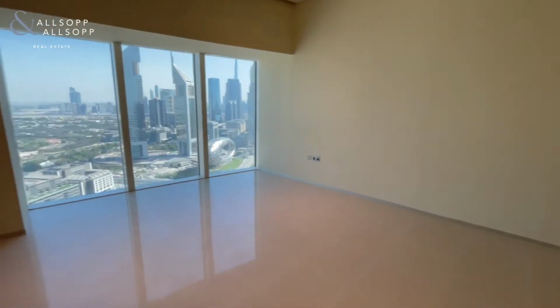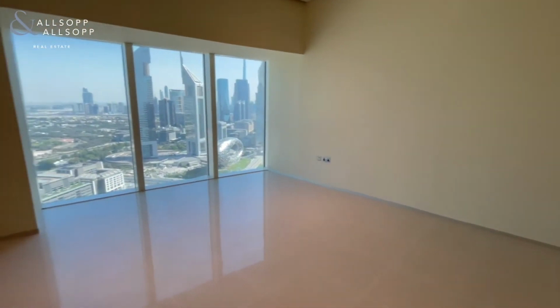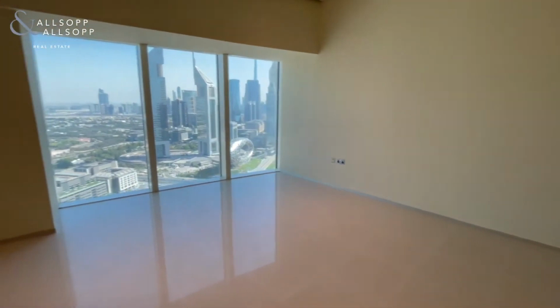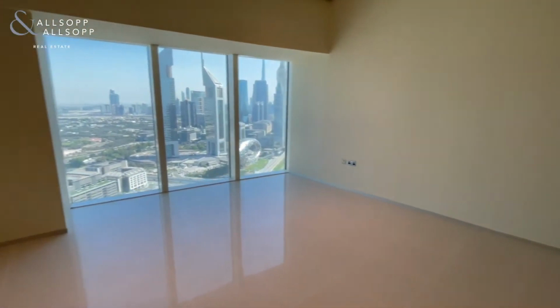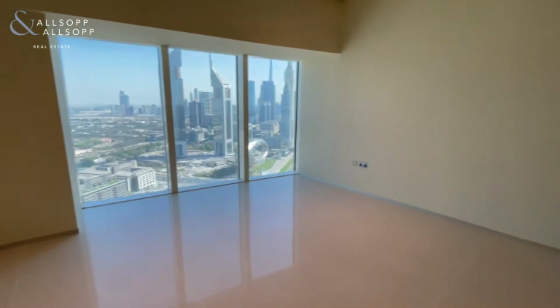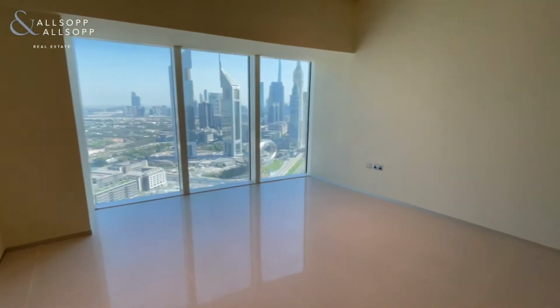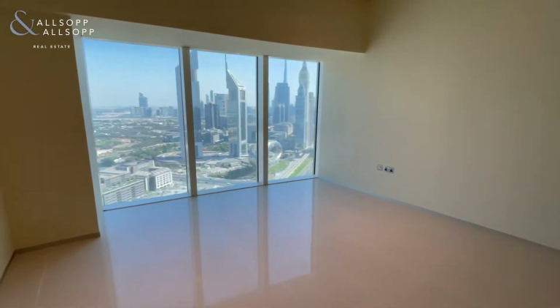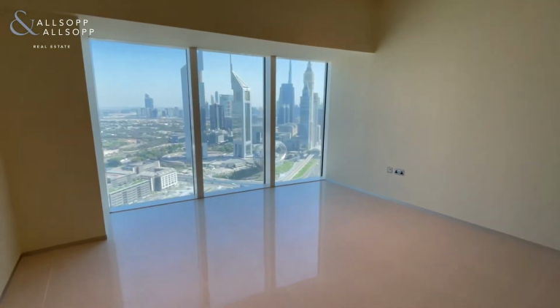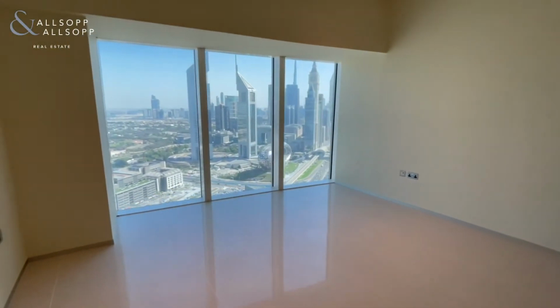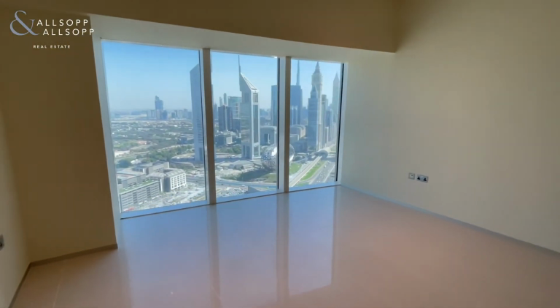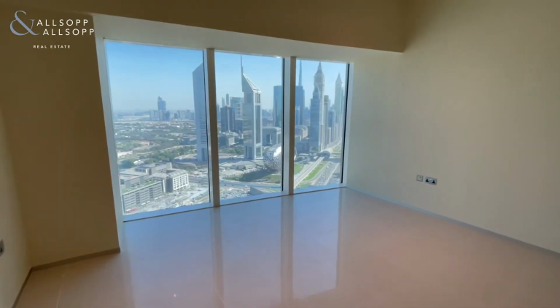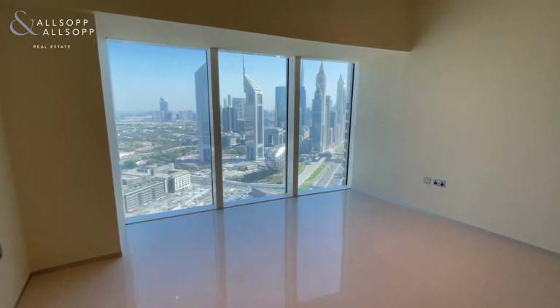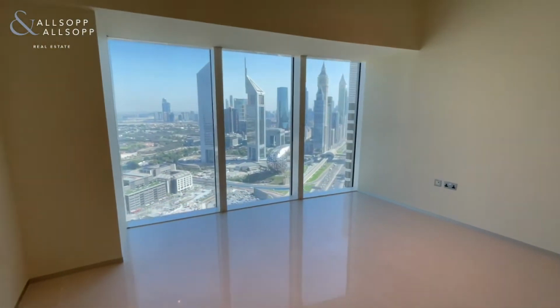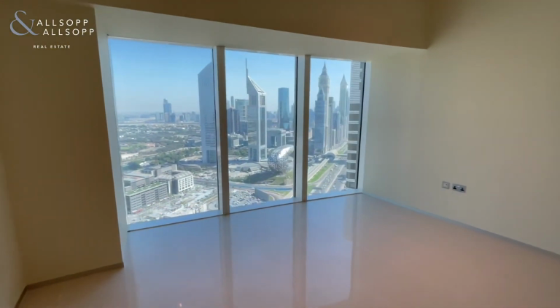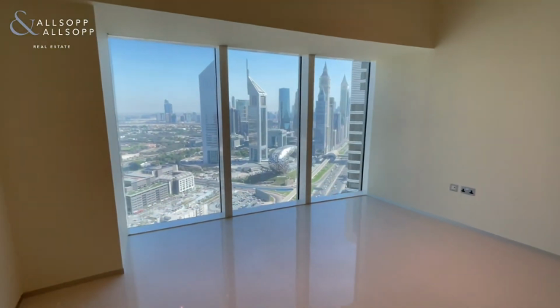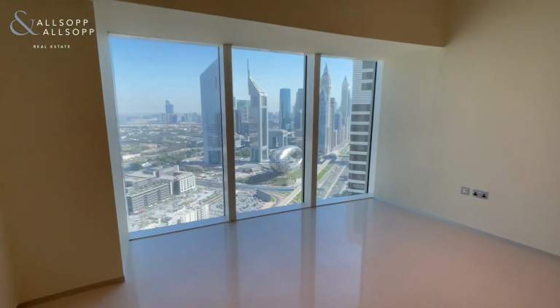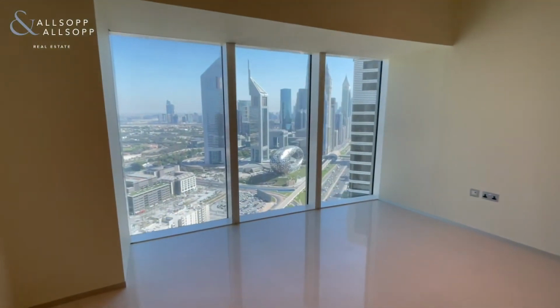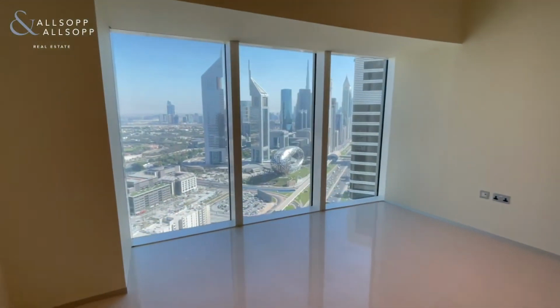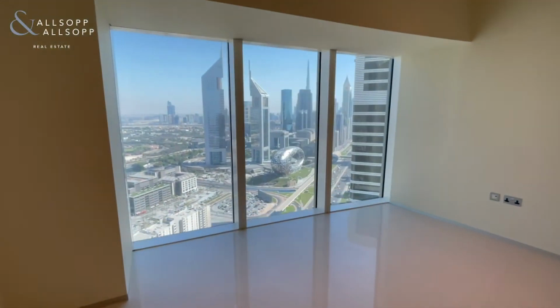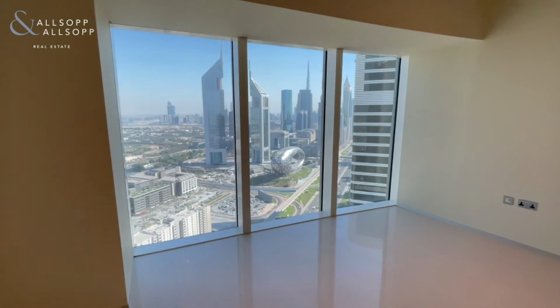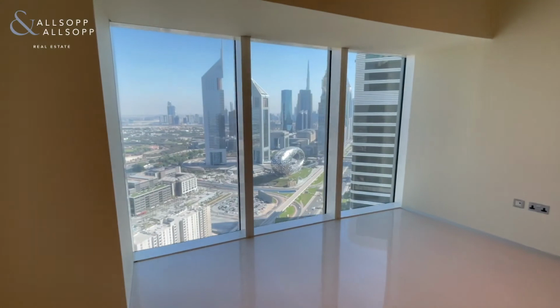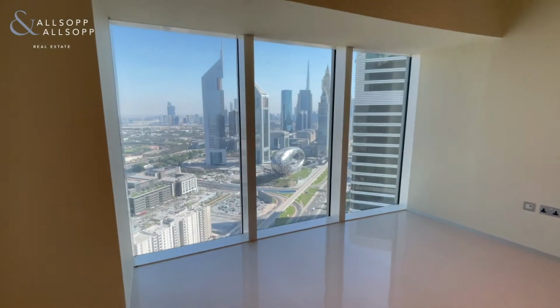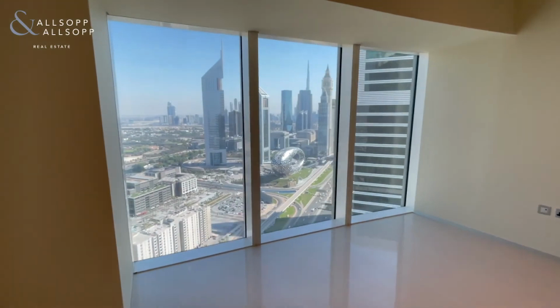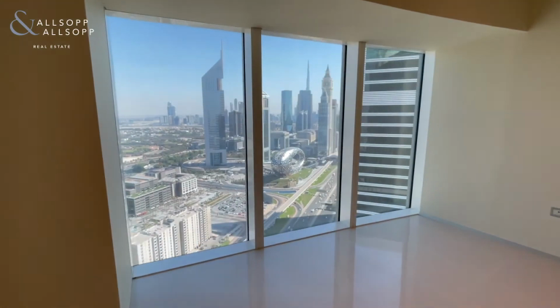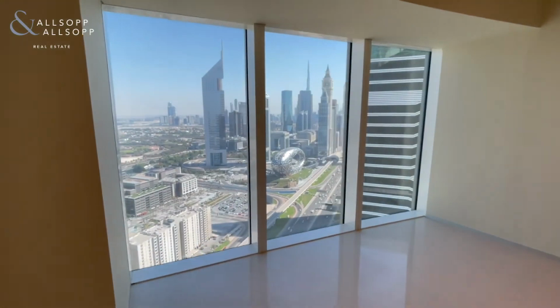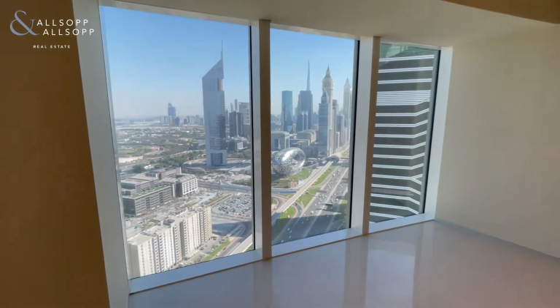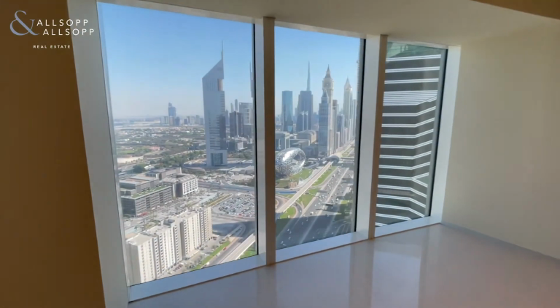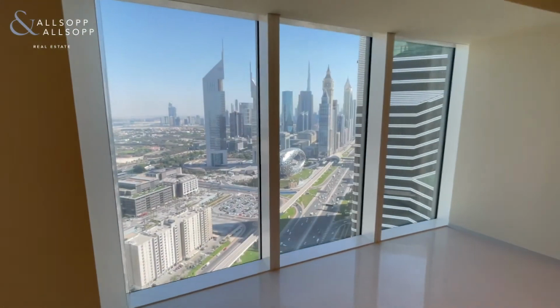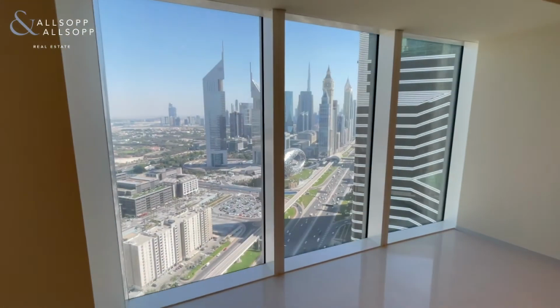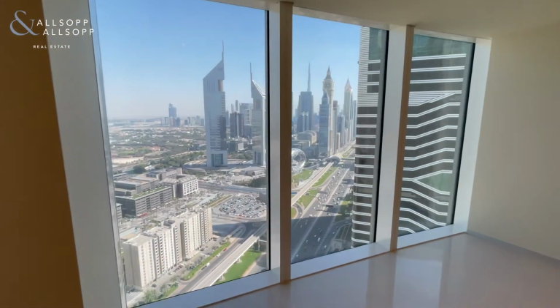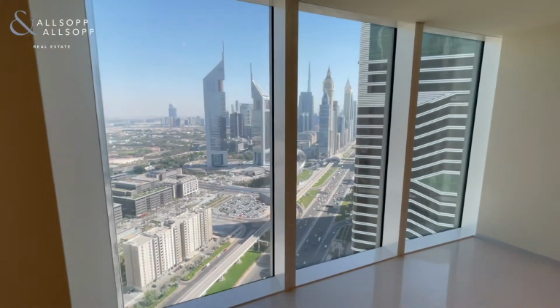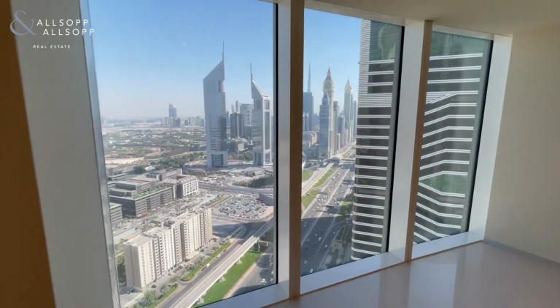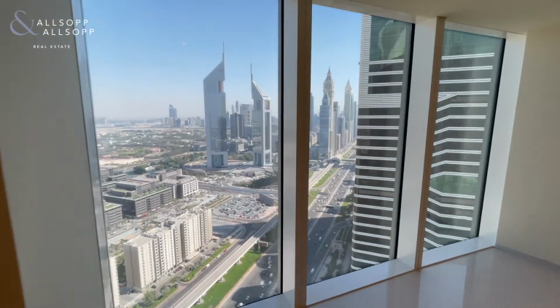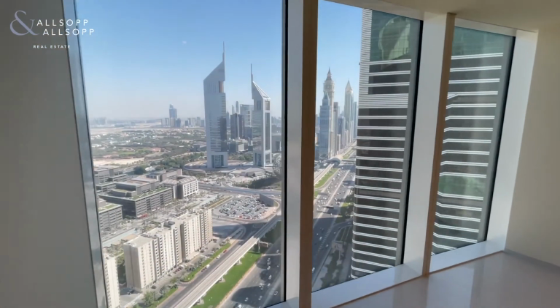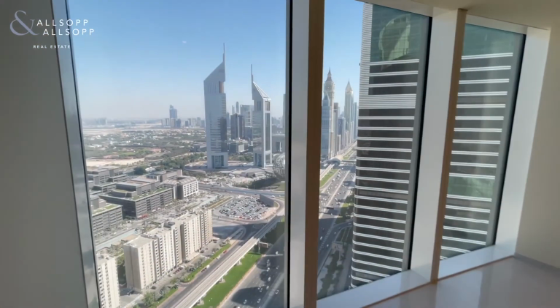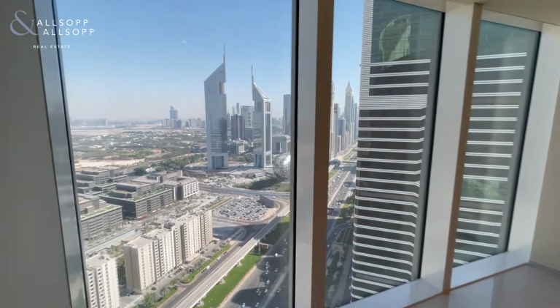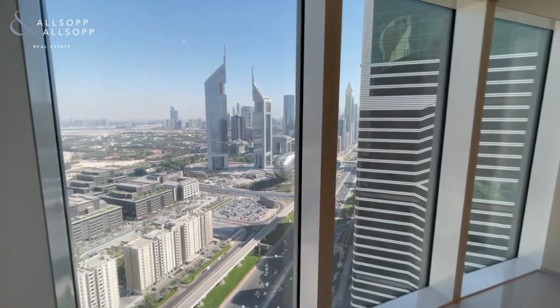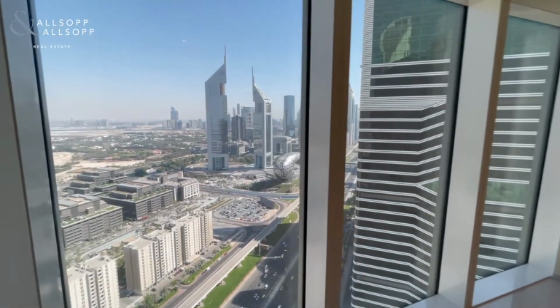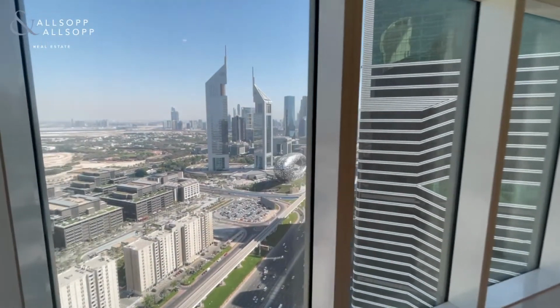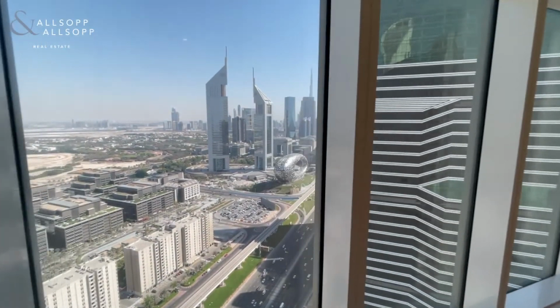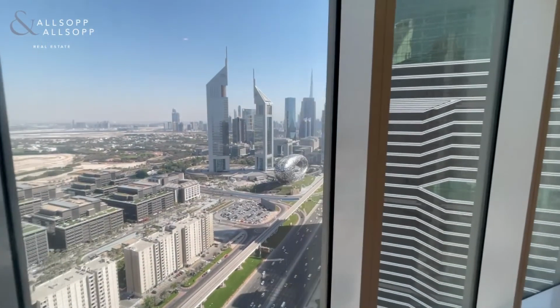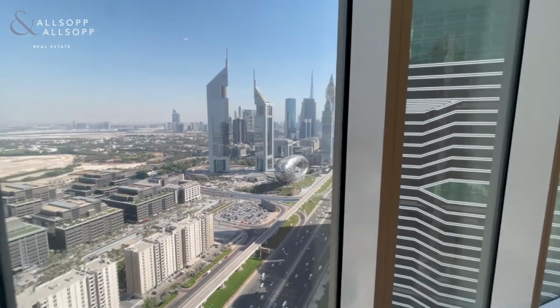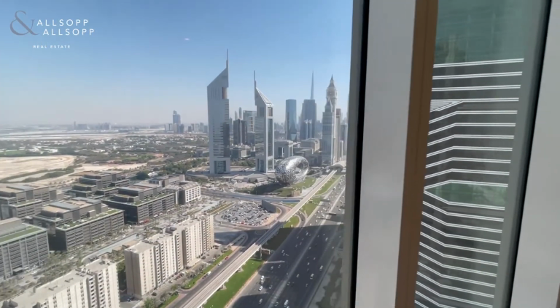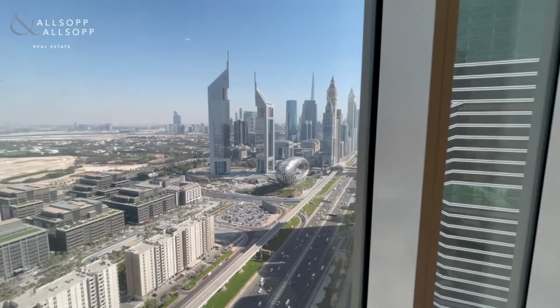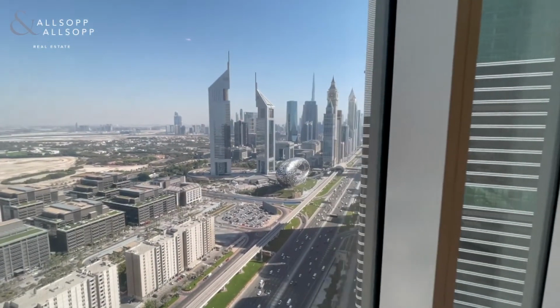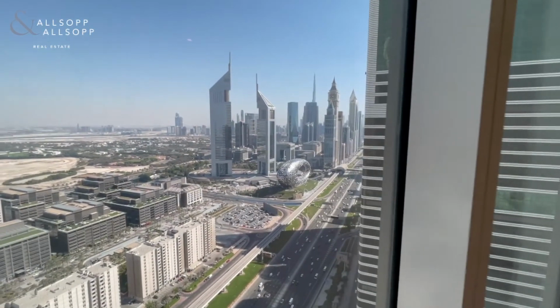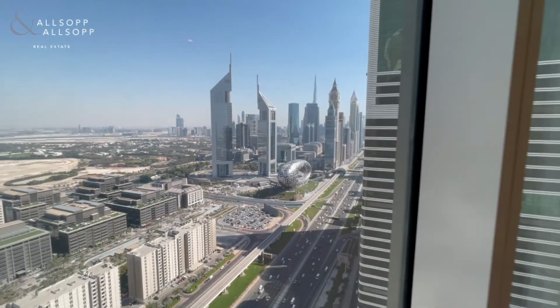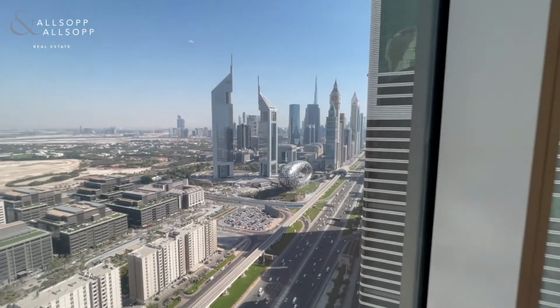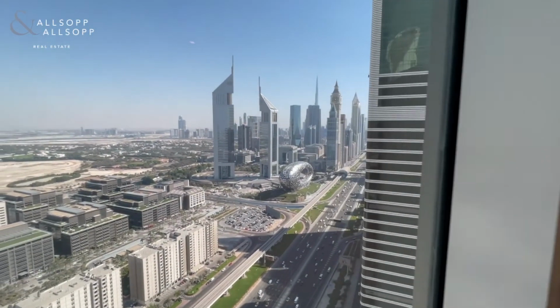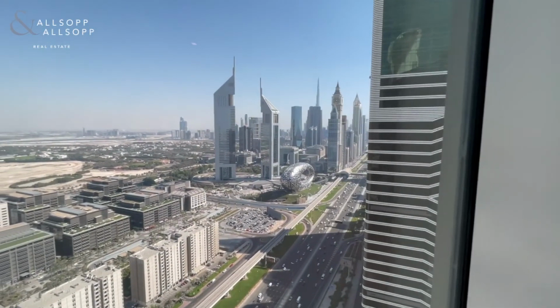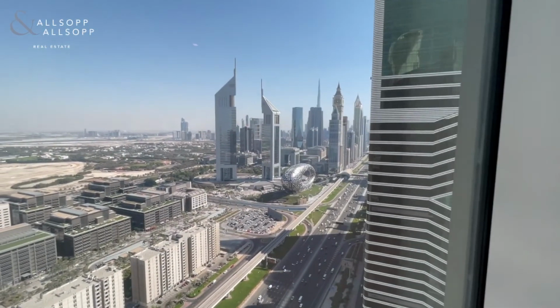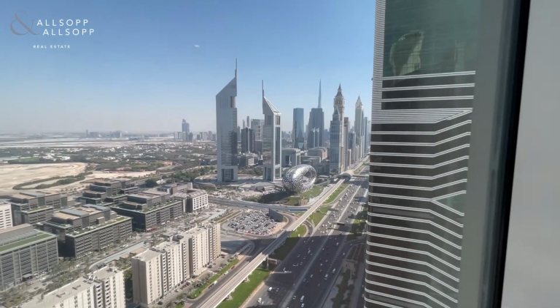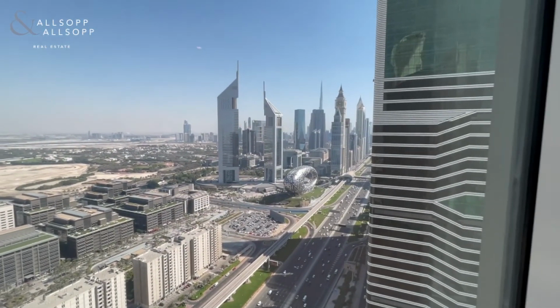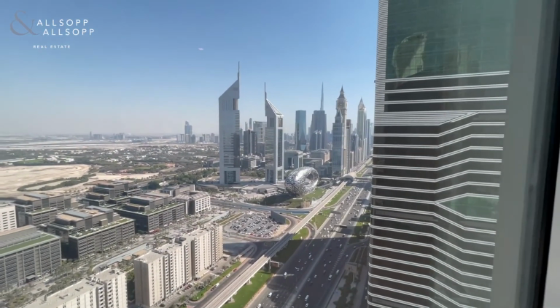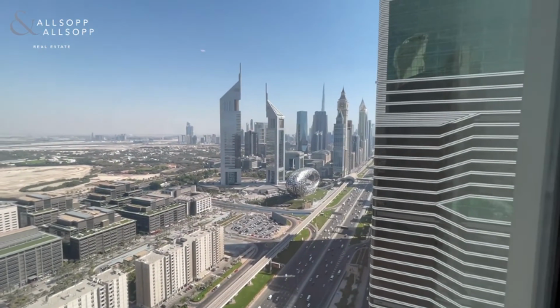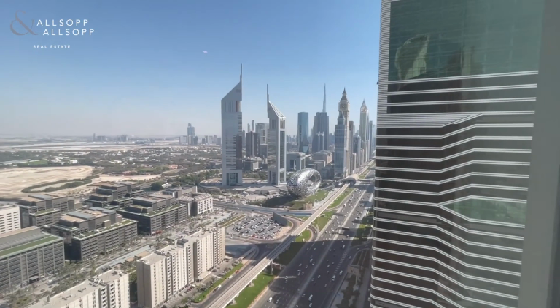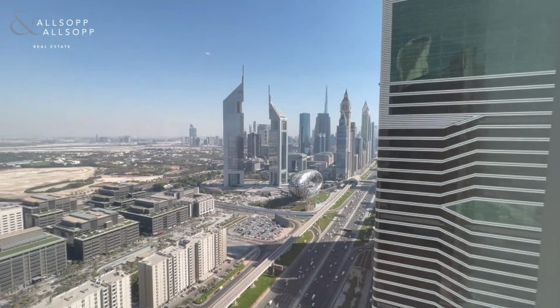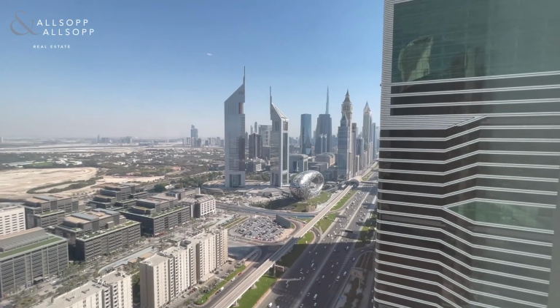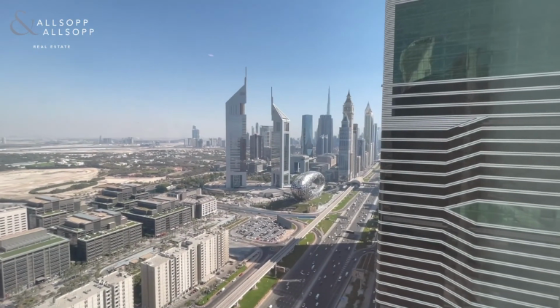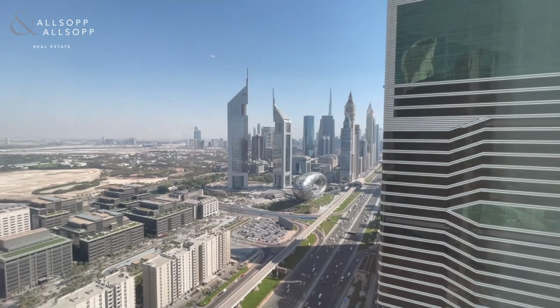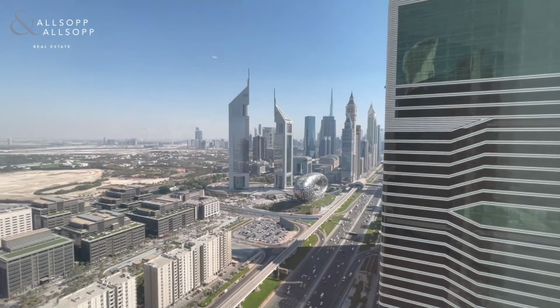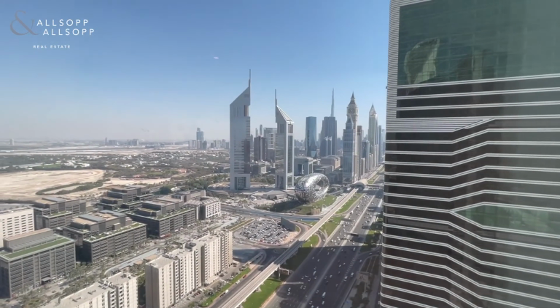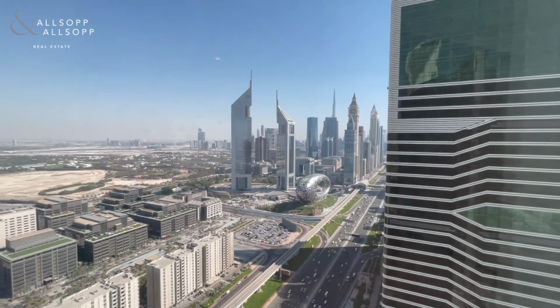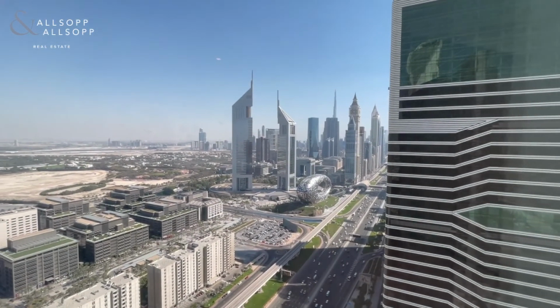Again, amazing views out to DIFC with the Burj Khalifa in the background.